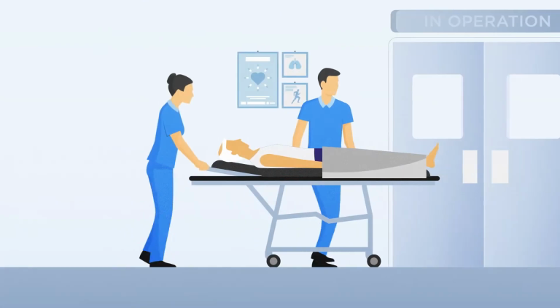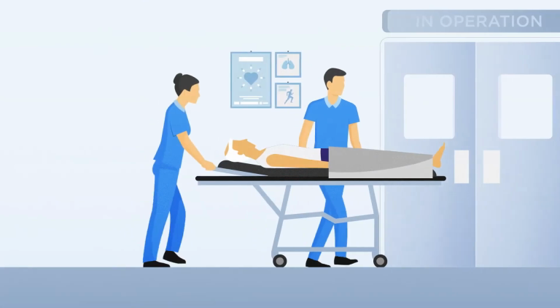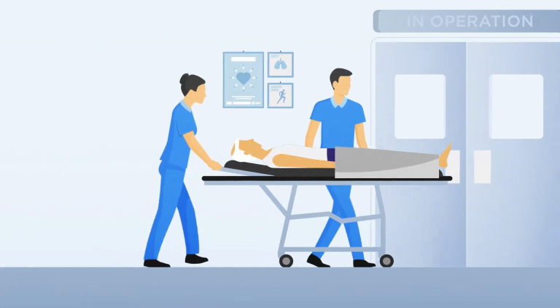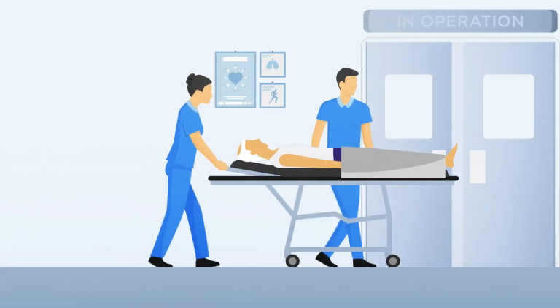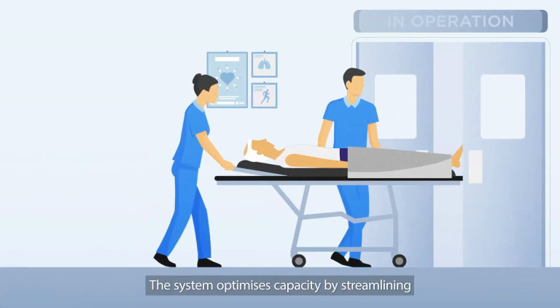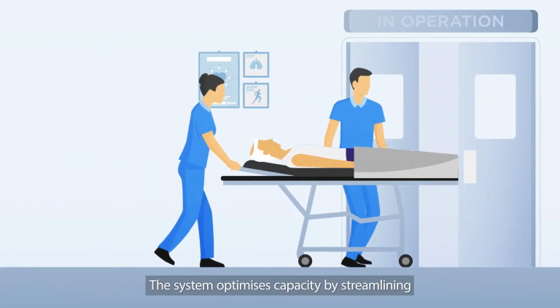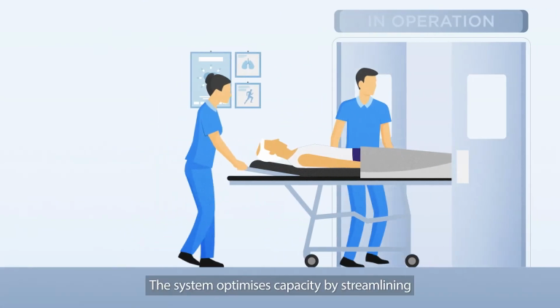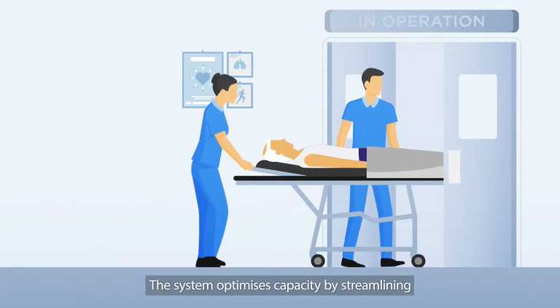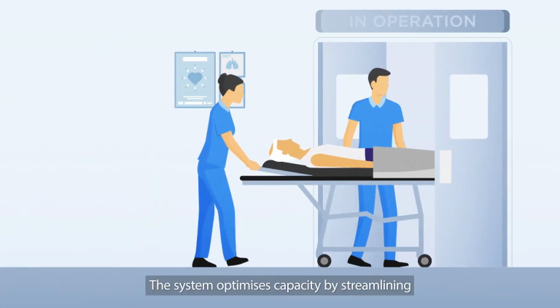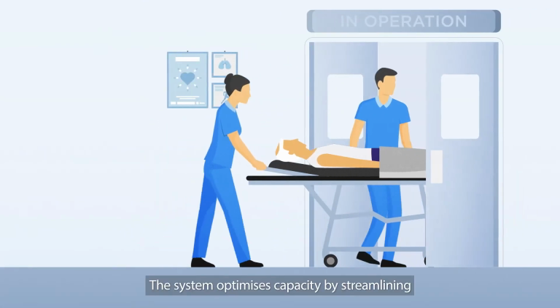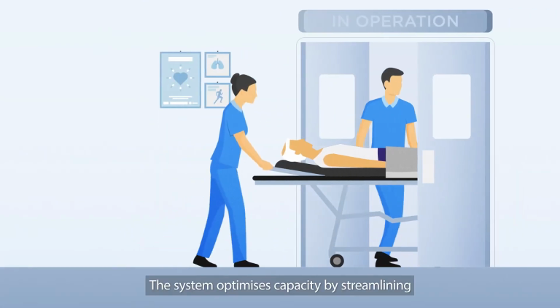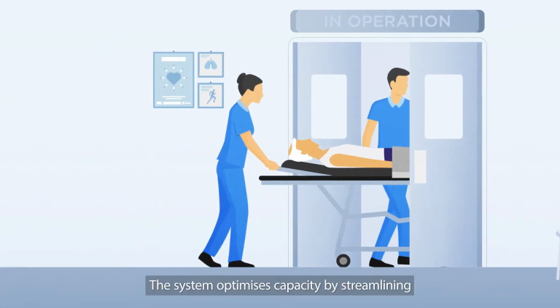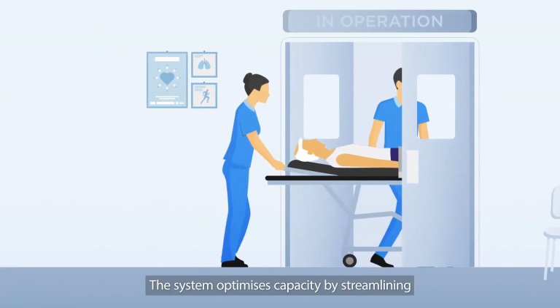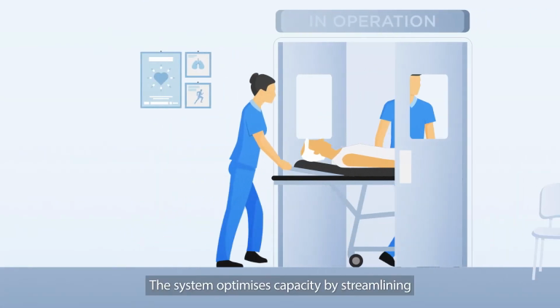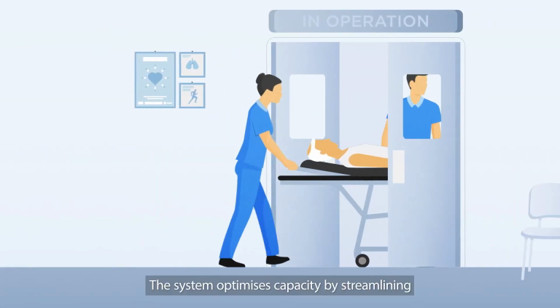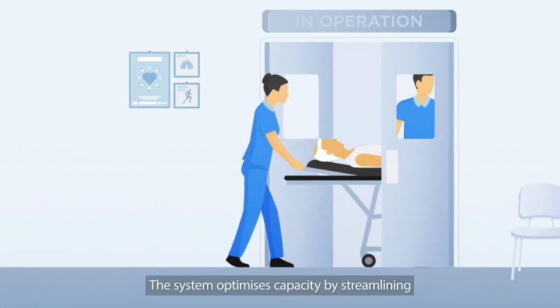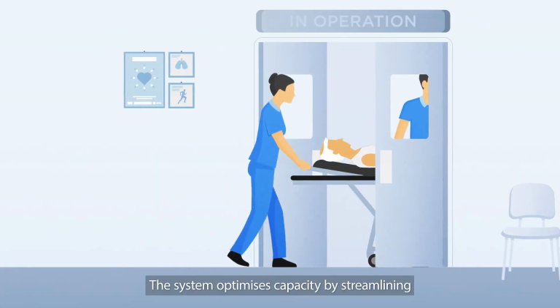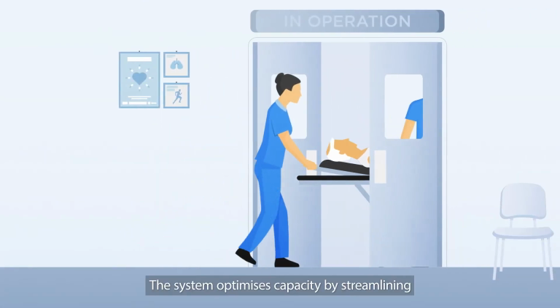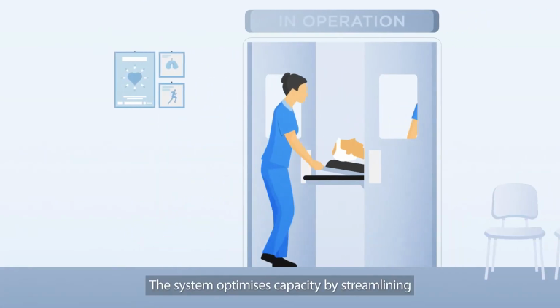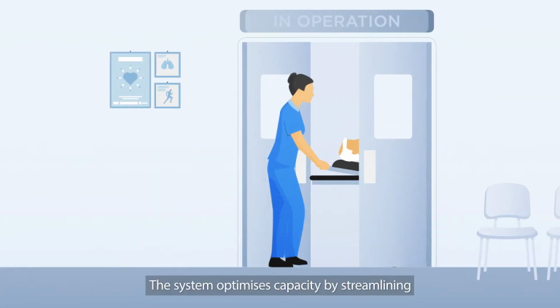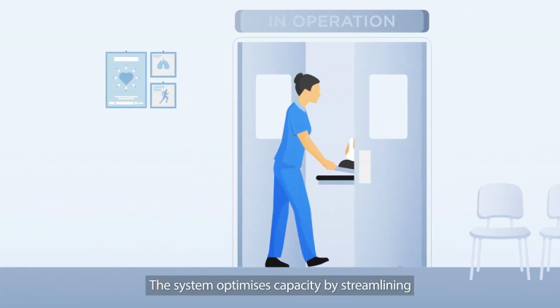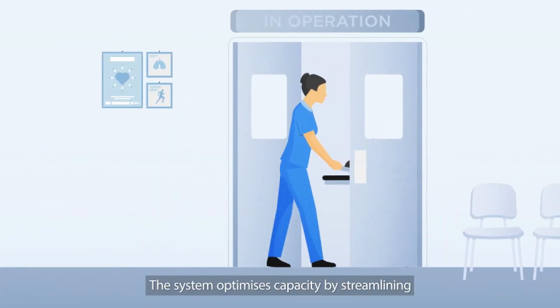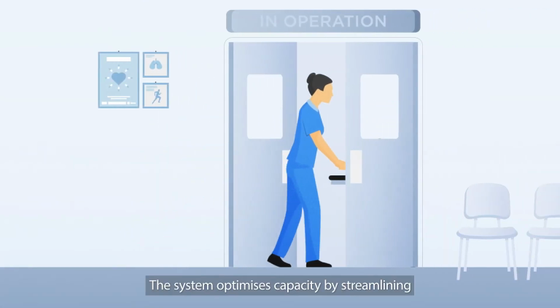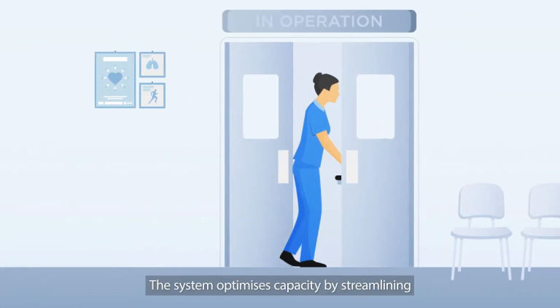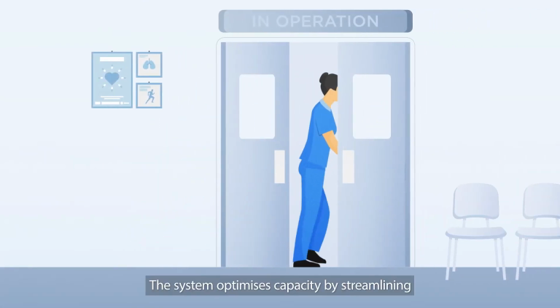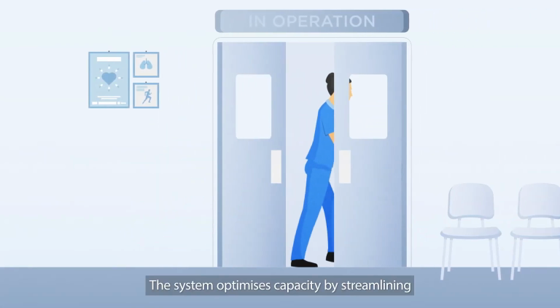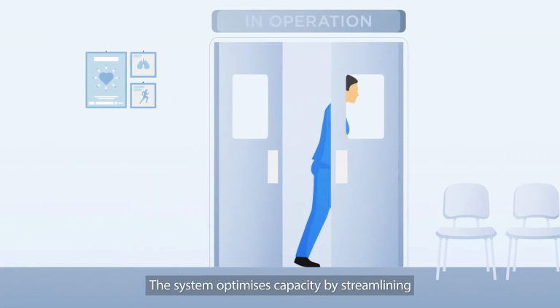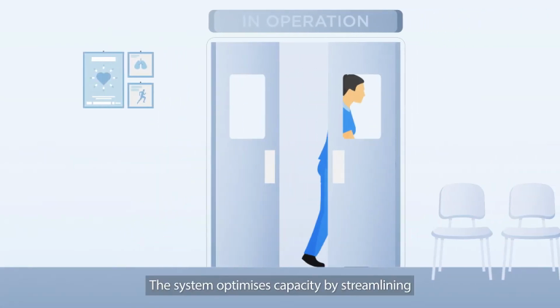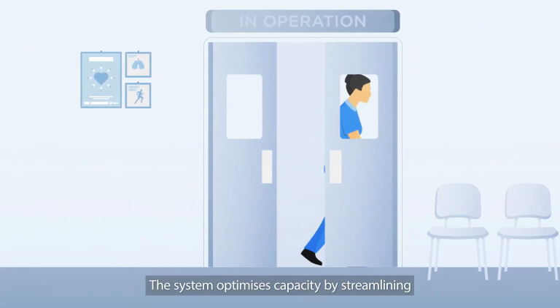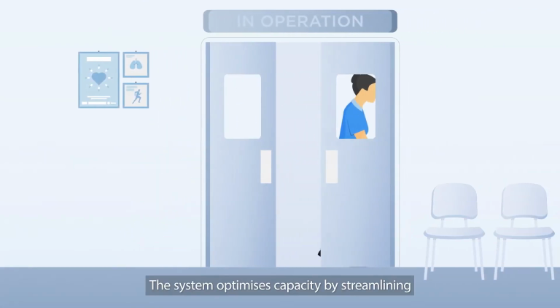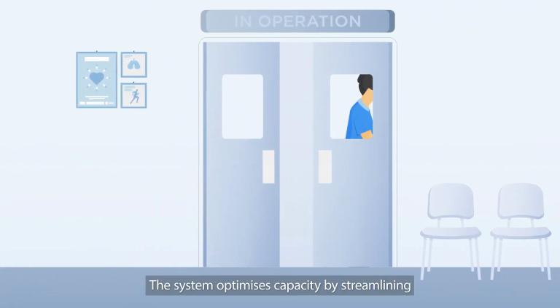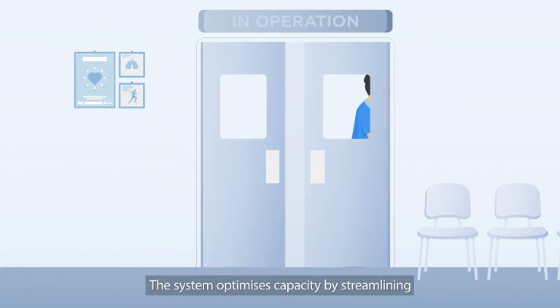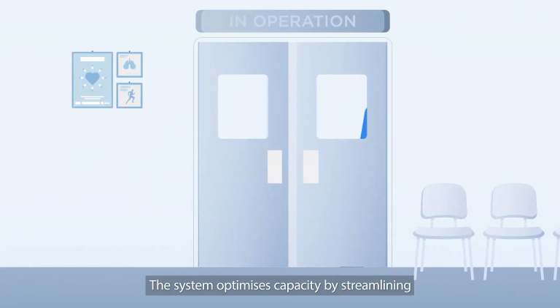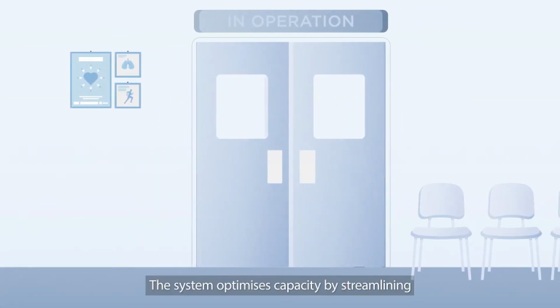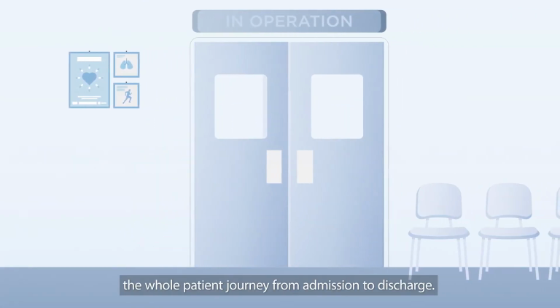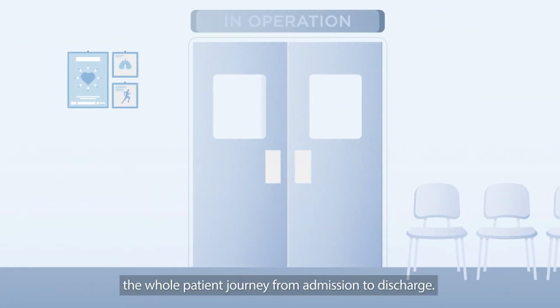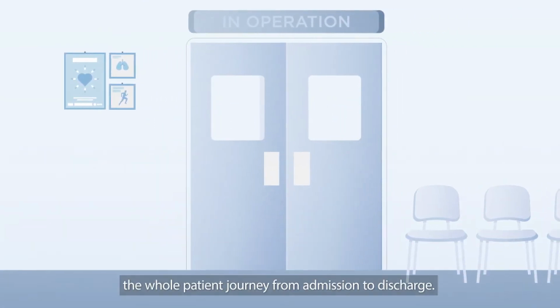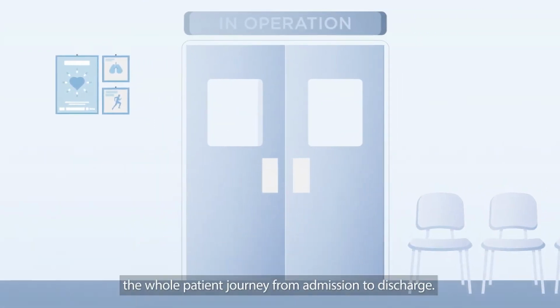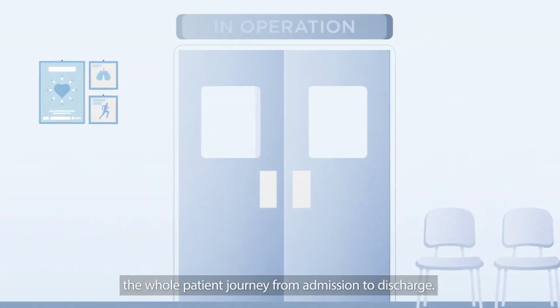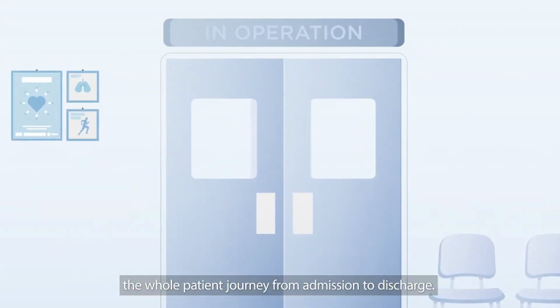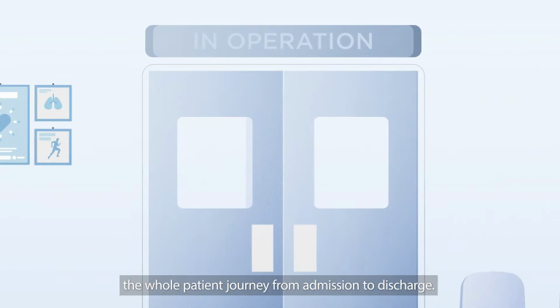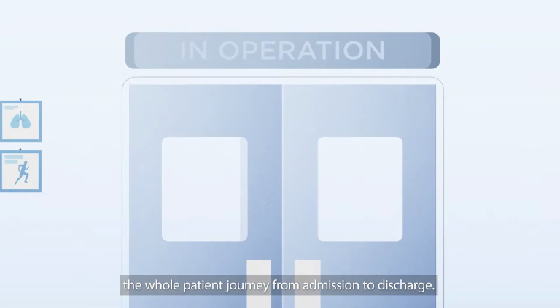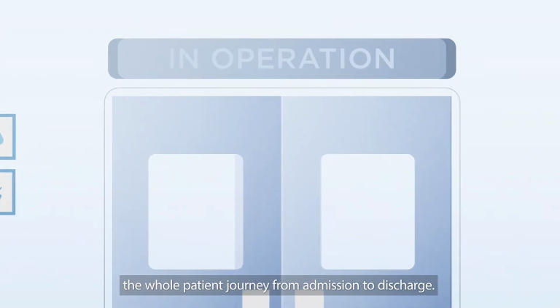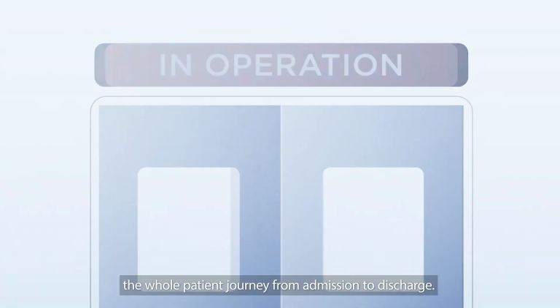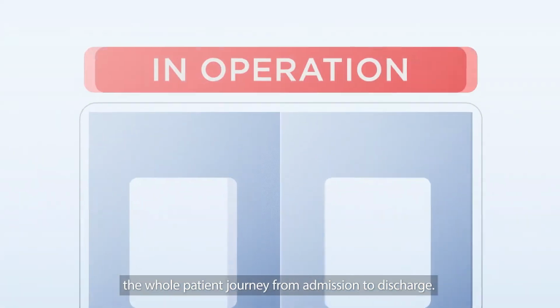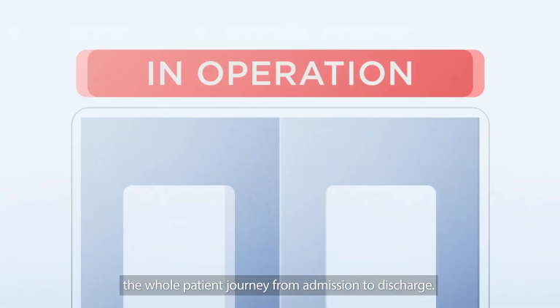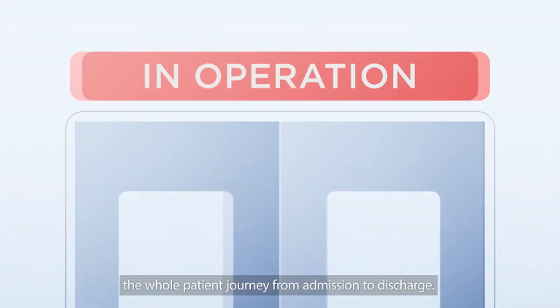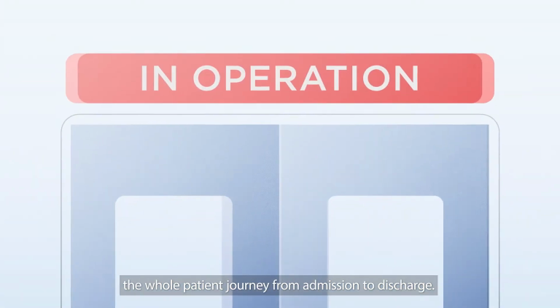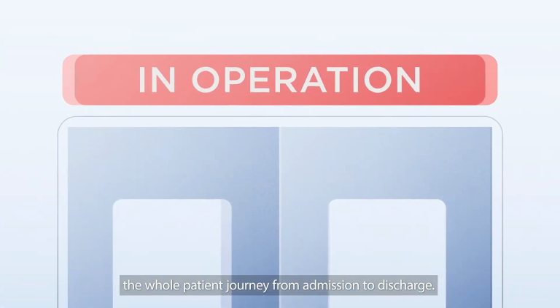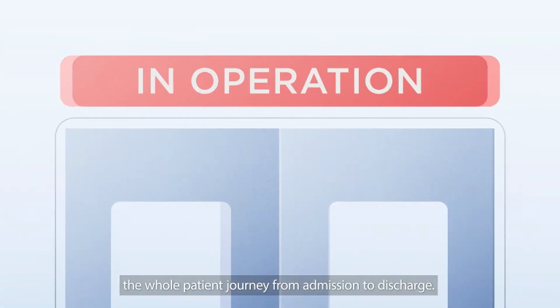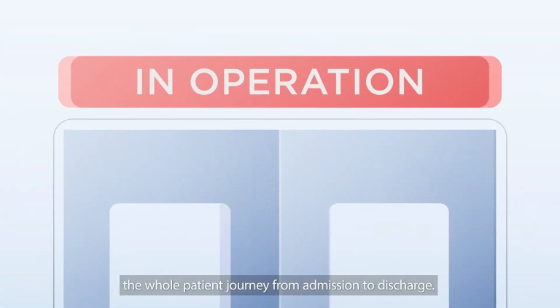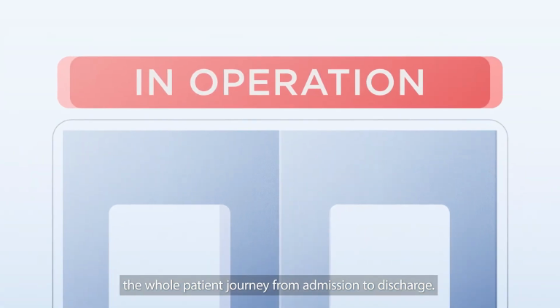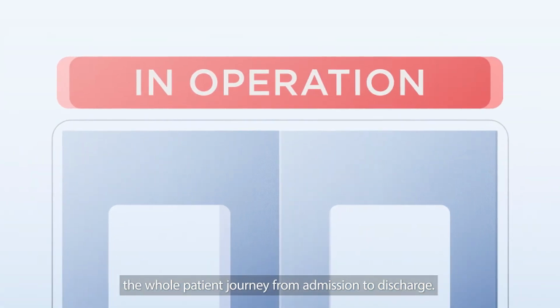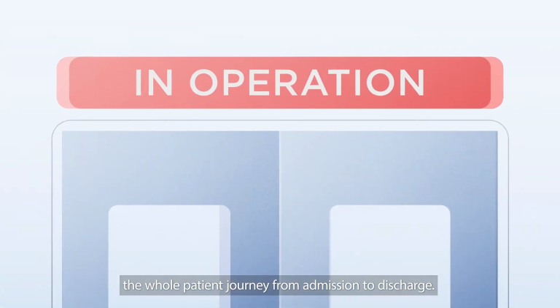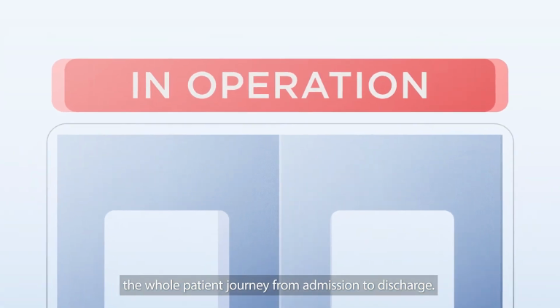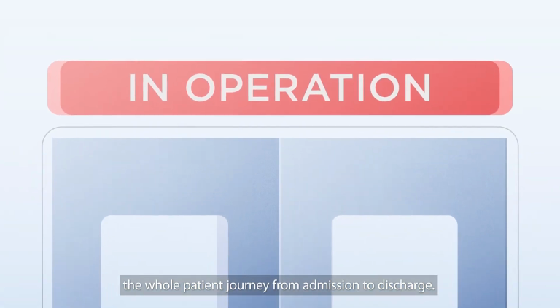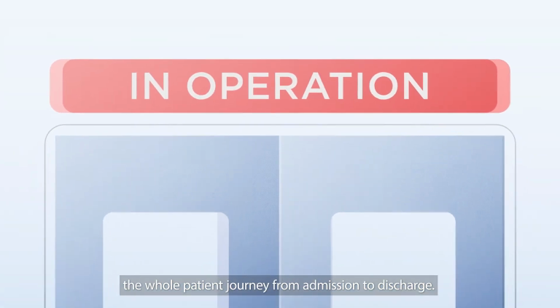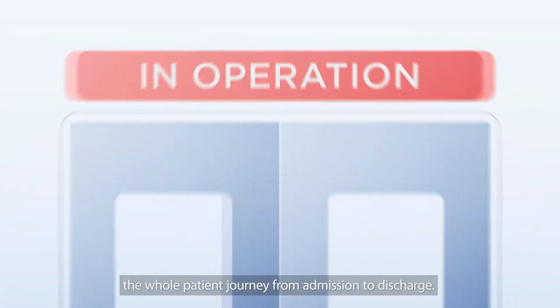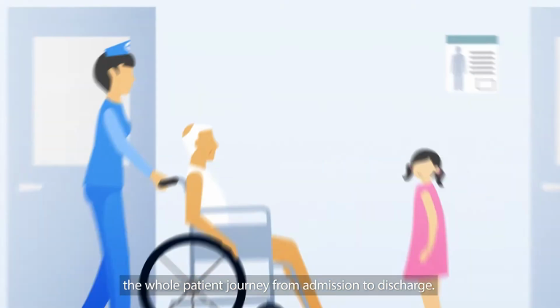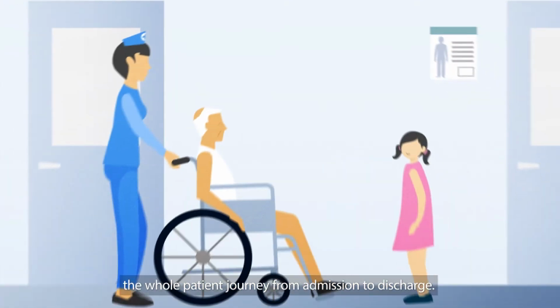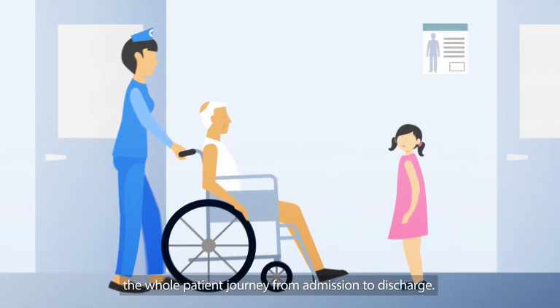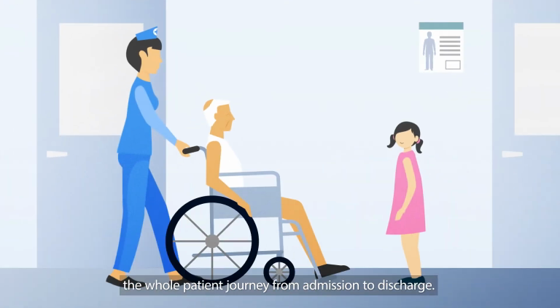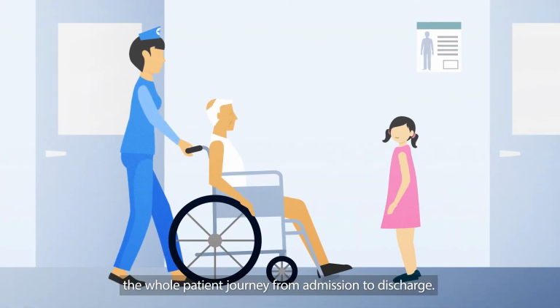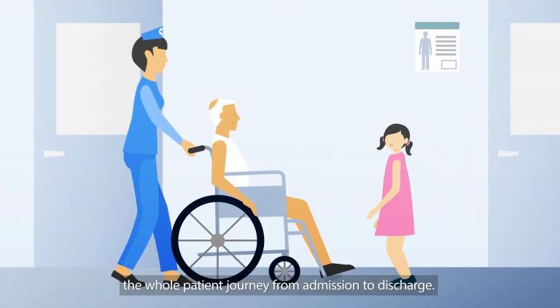The system optimizes capacity by streamlining the whole patient journey from admission to discharge.